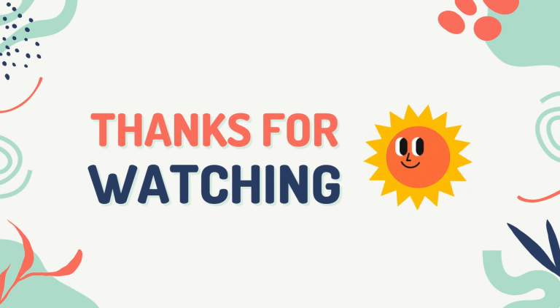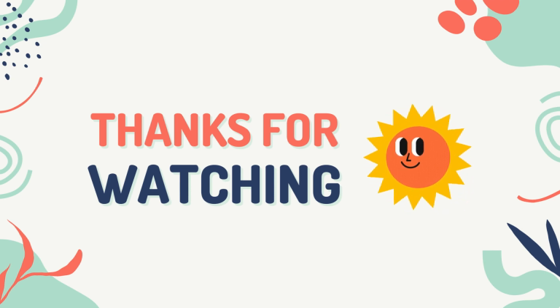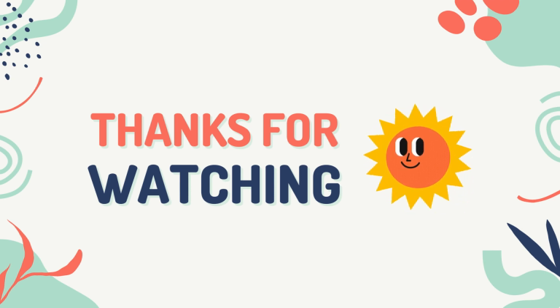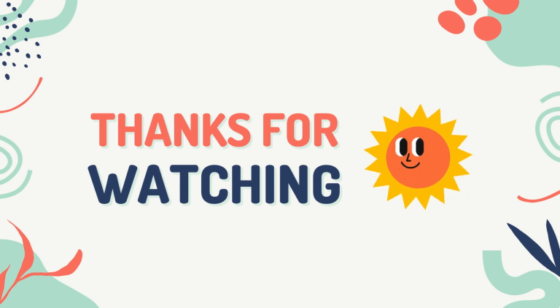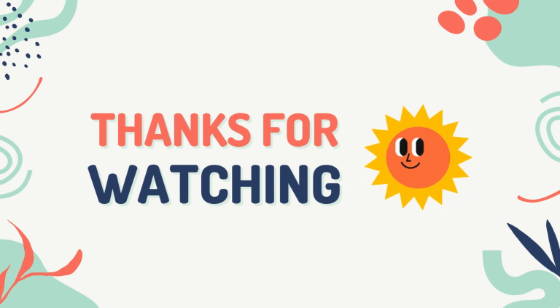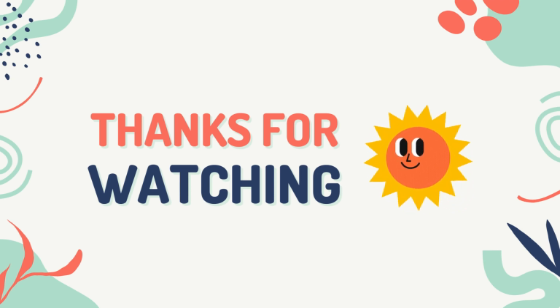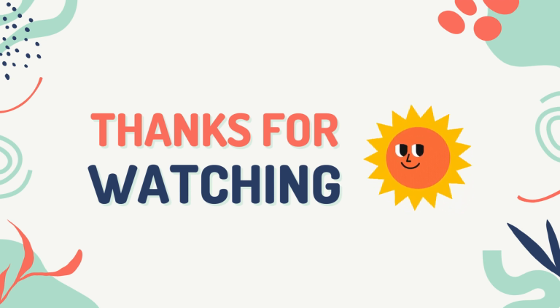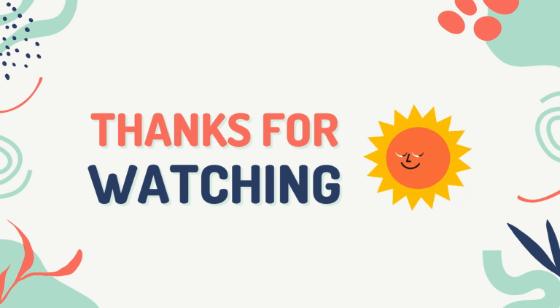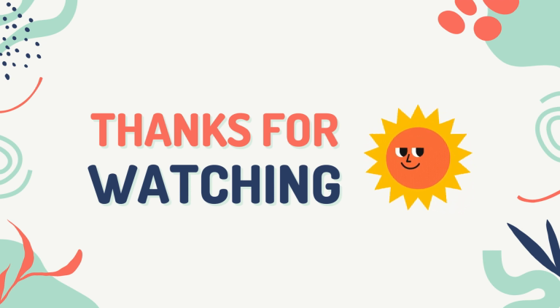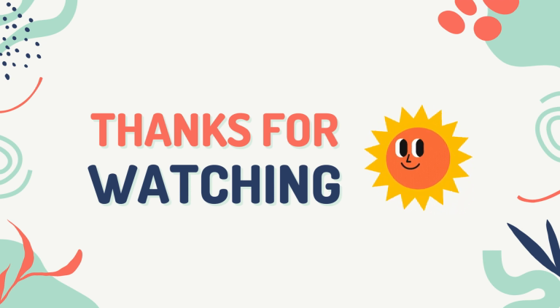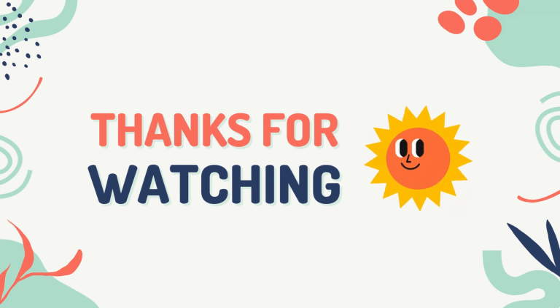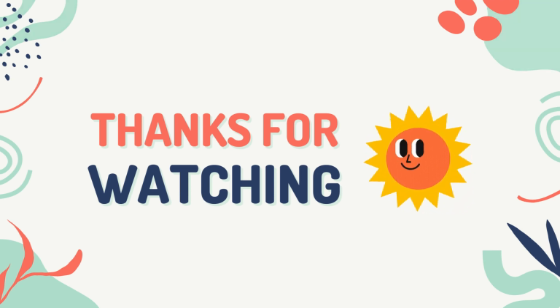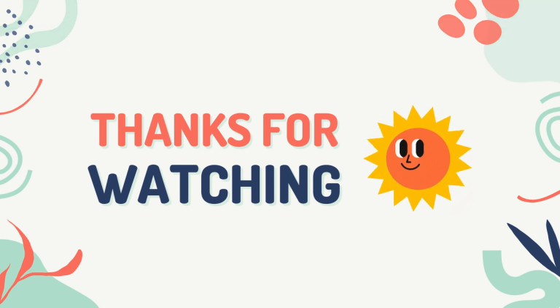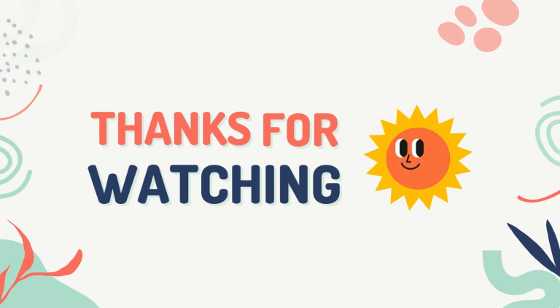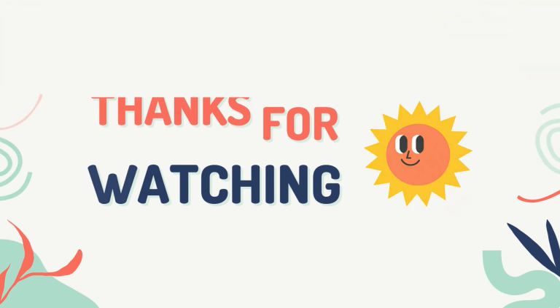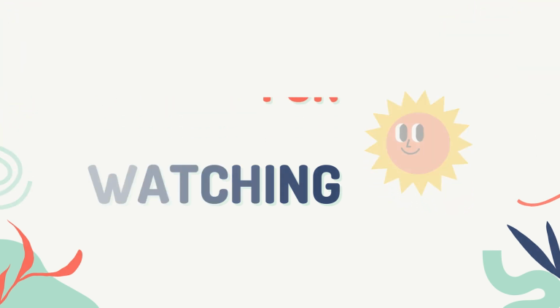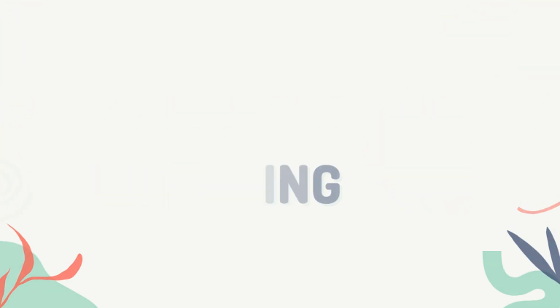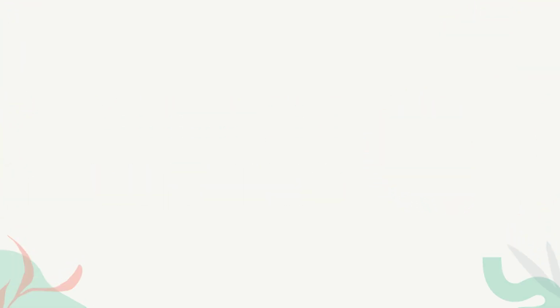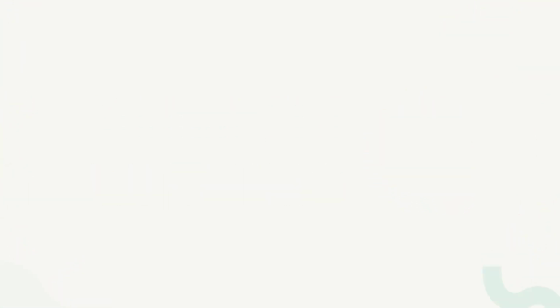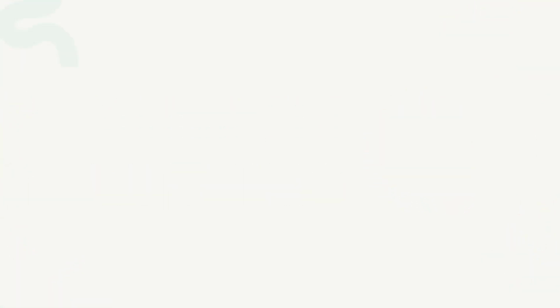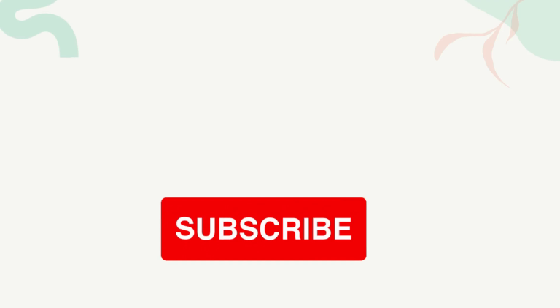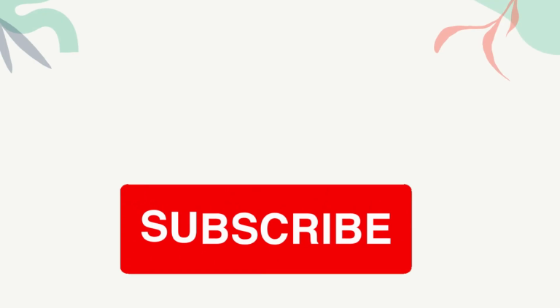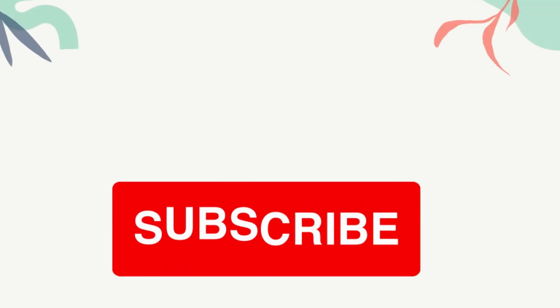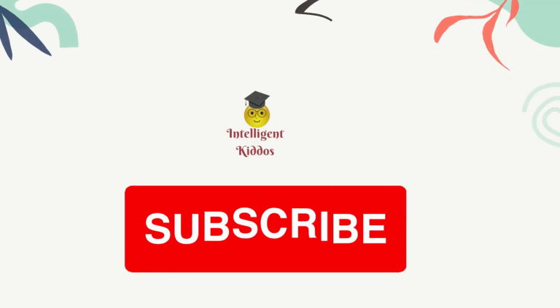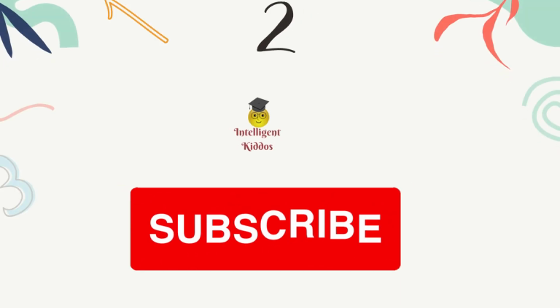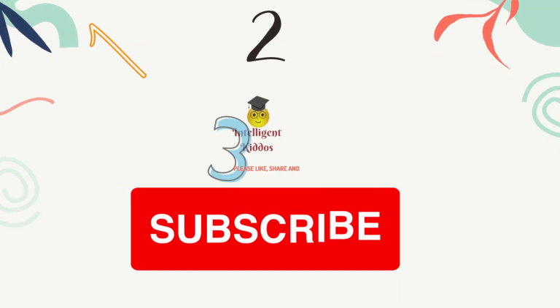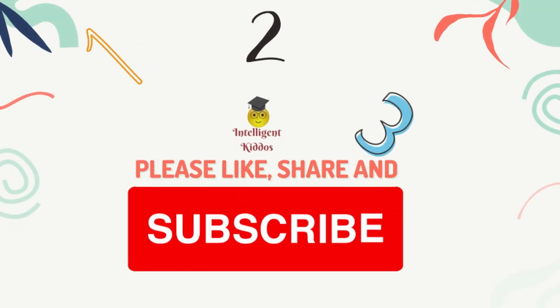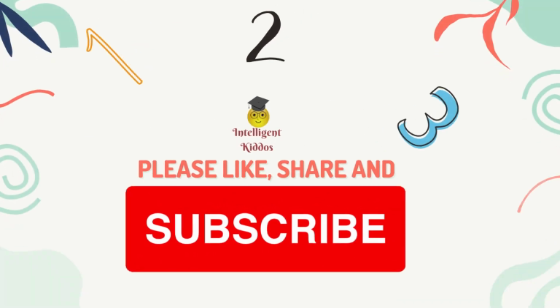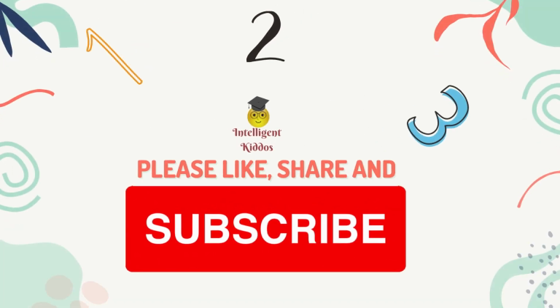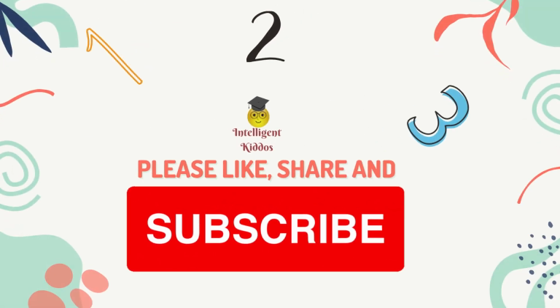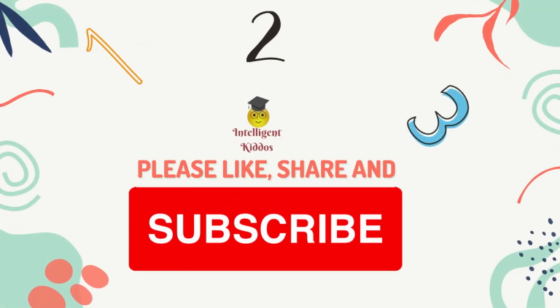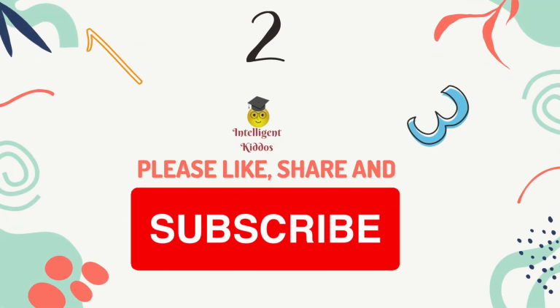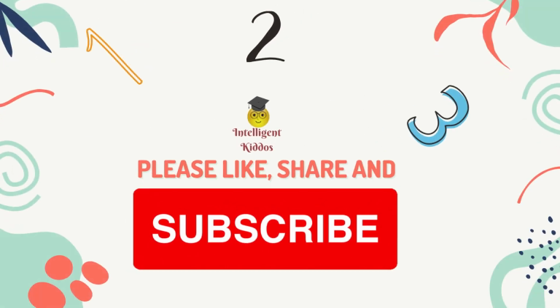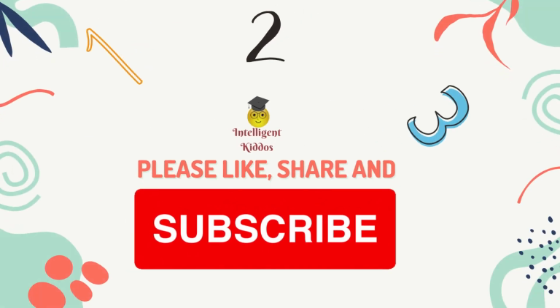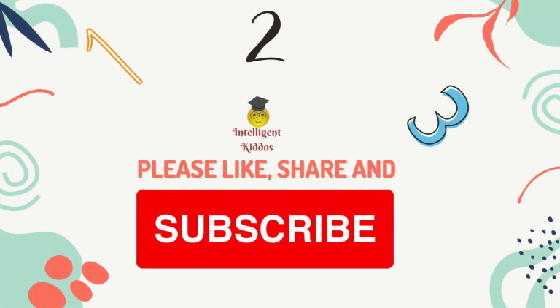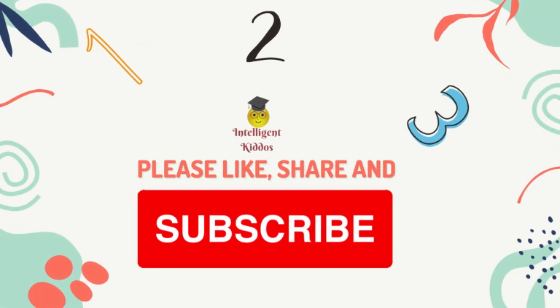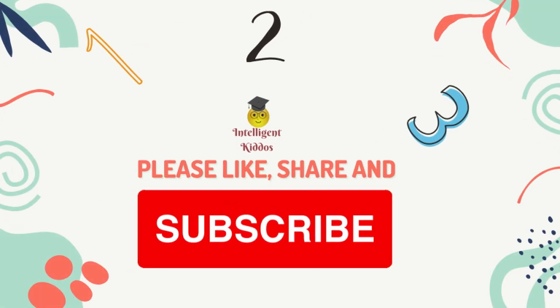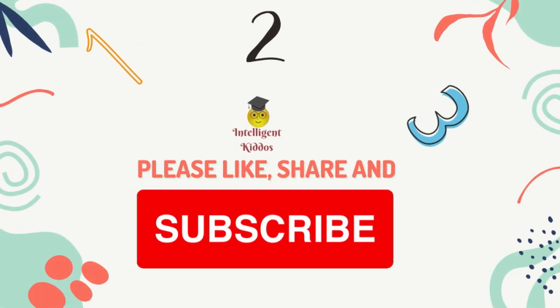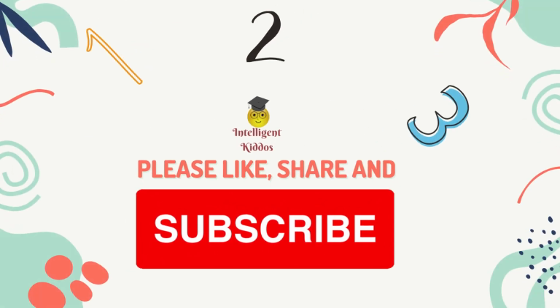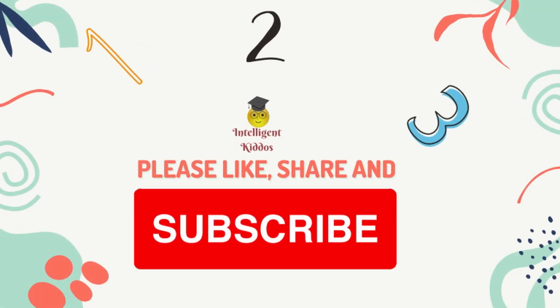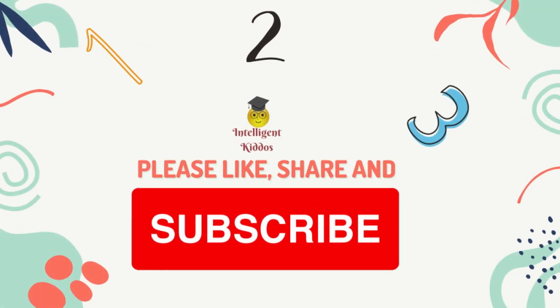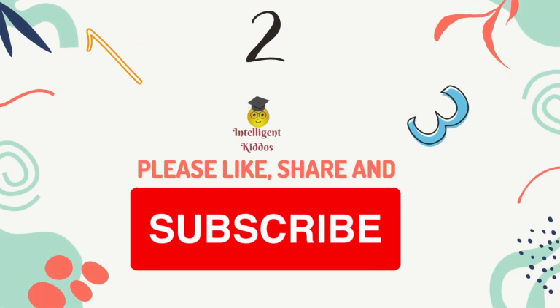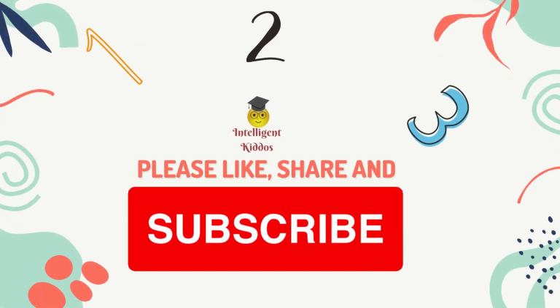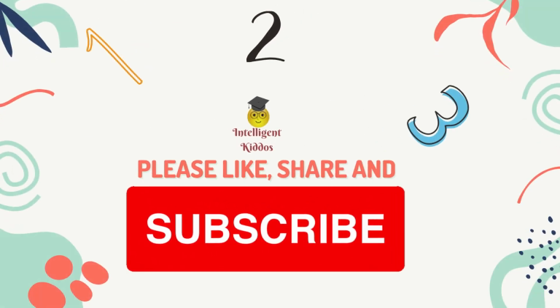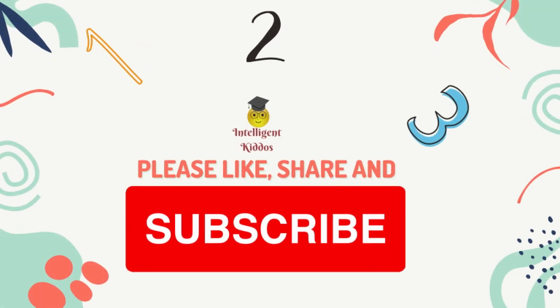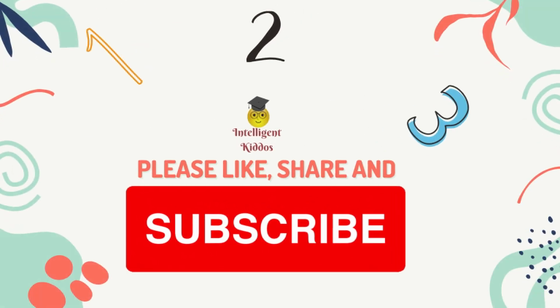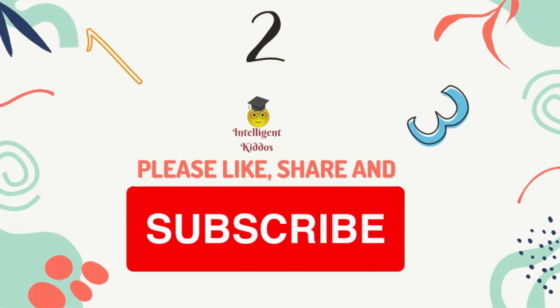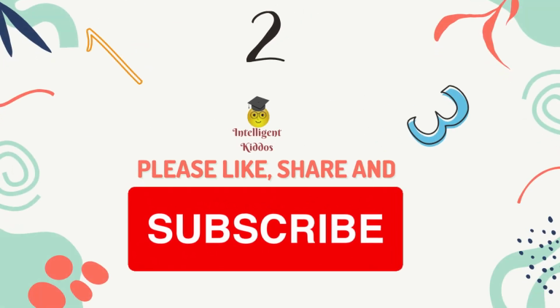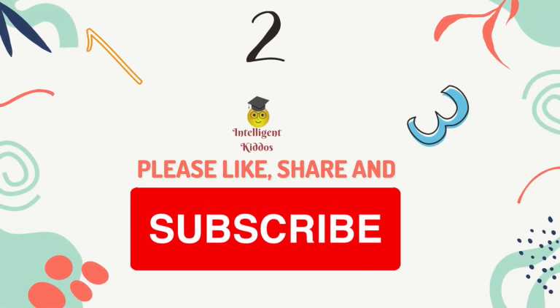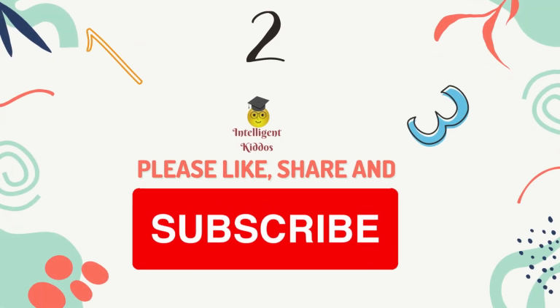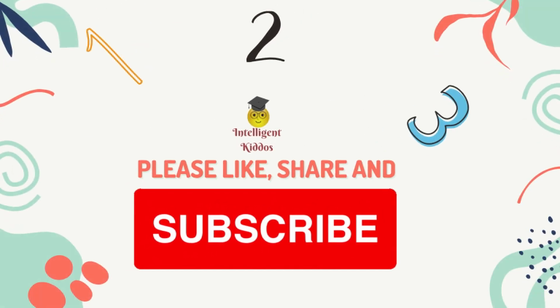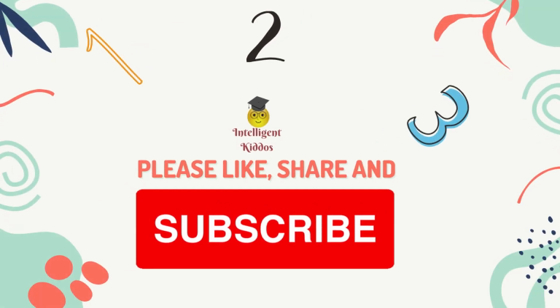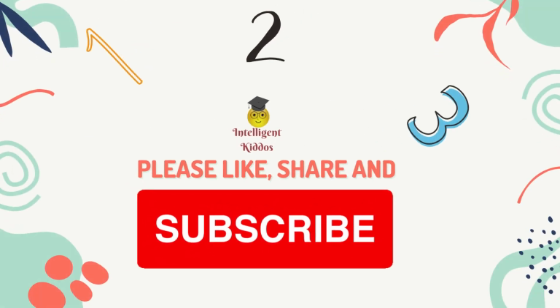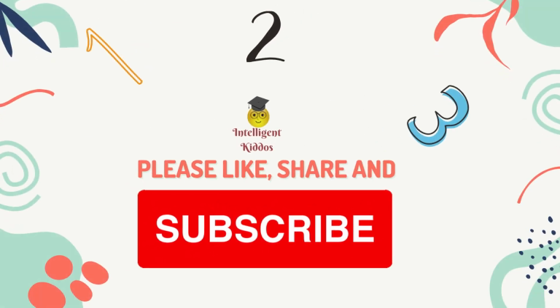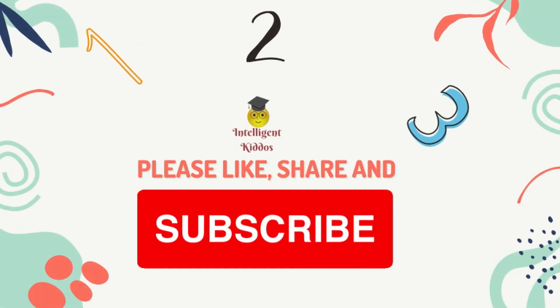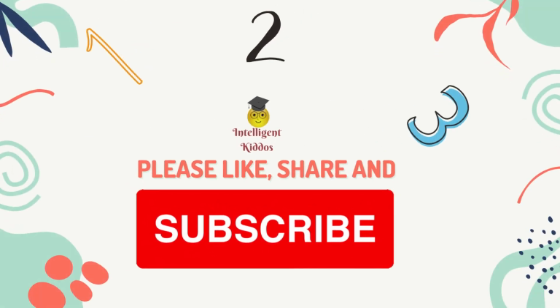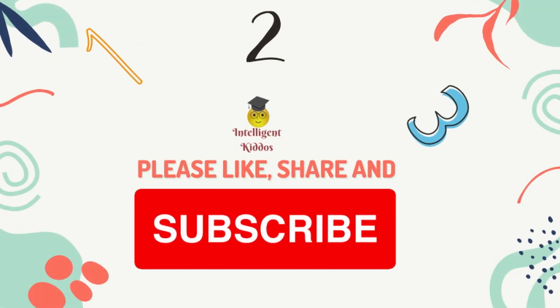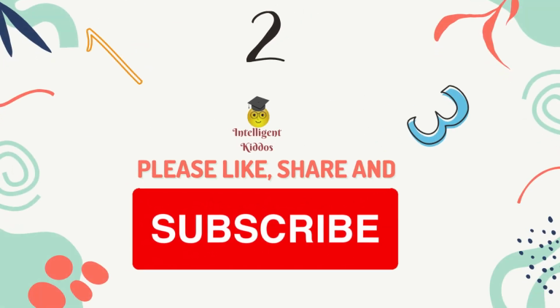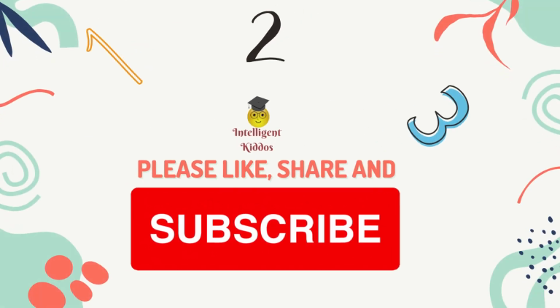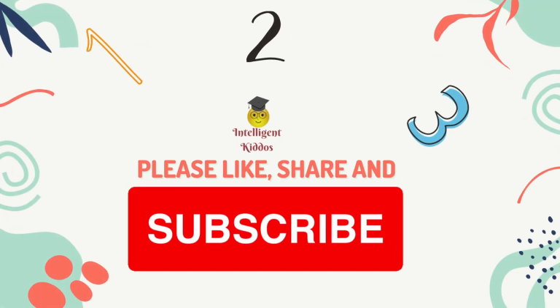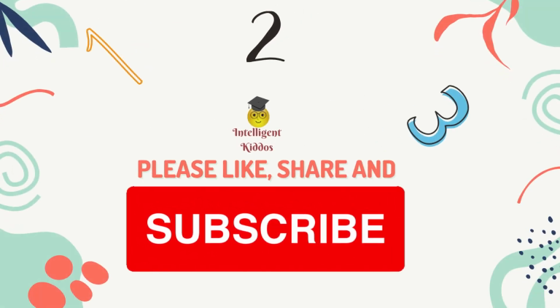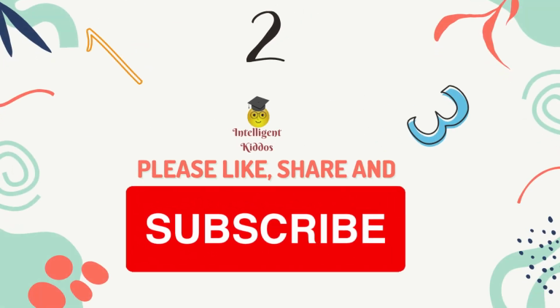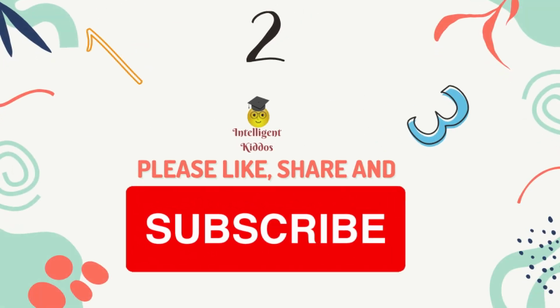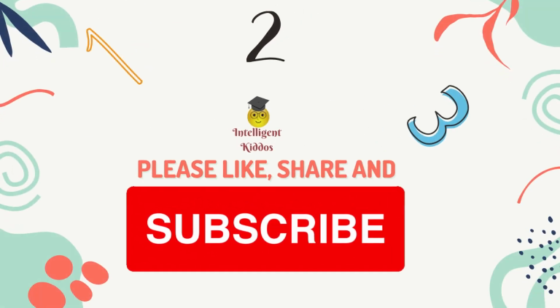Thanks for watching, and please subscribe to the channel Intelligent Kiddos and share with your friends. Stay tuned!